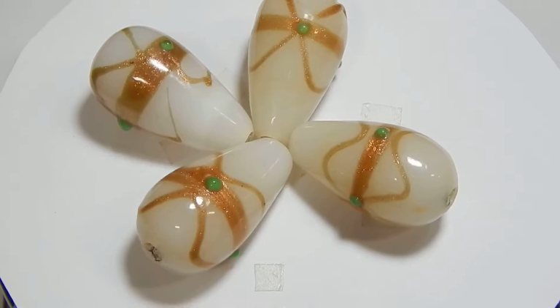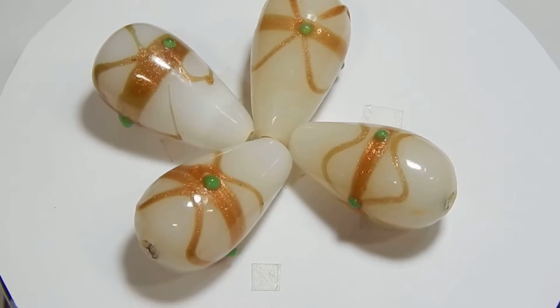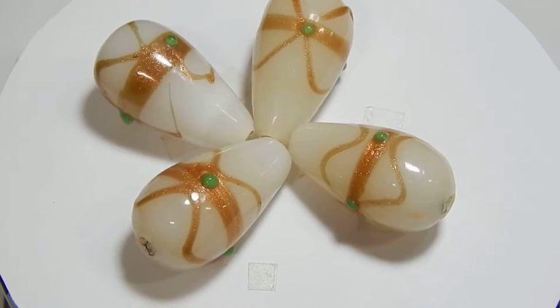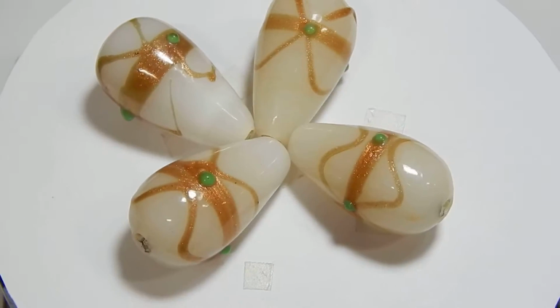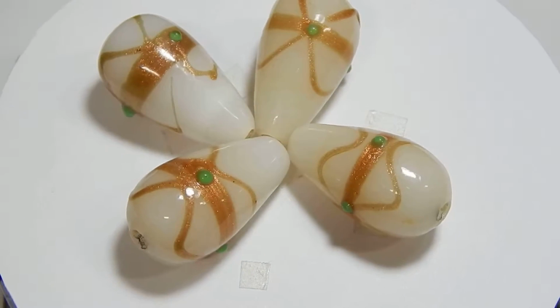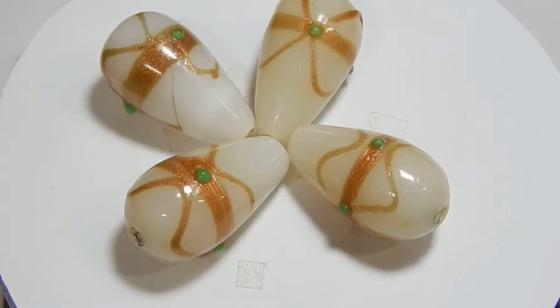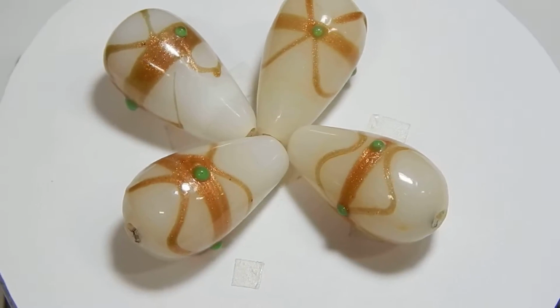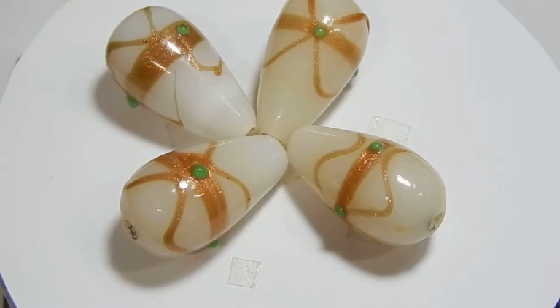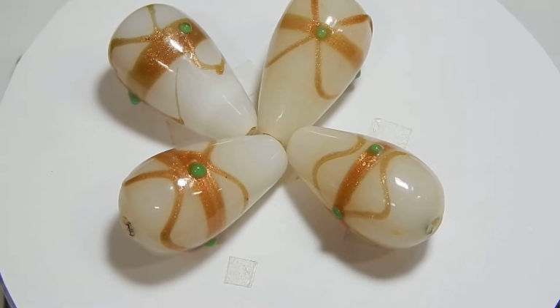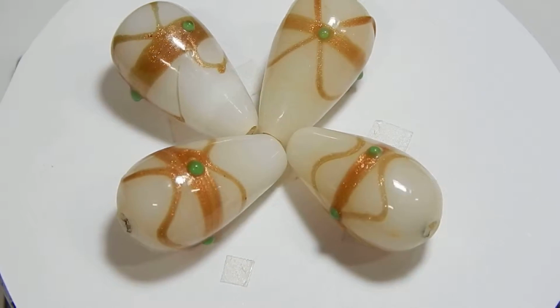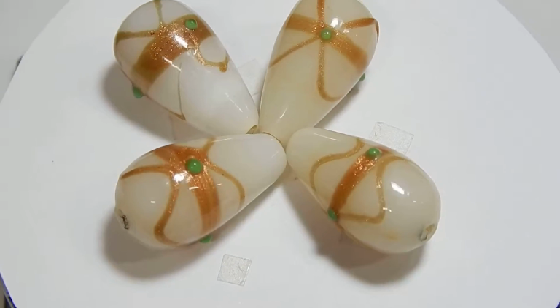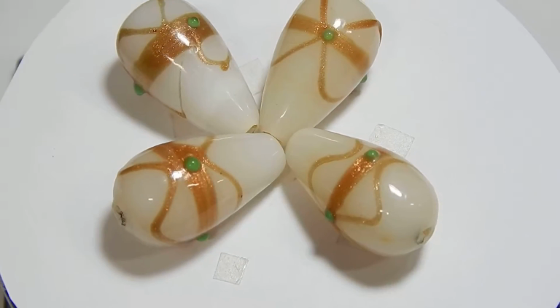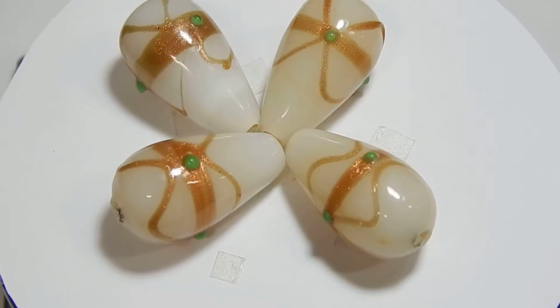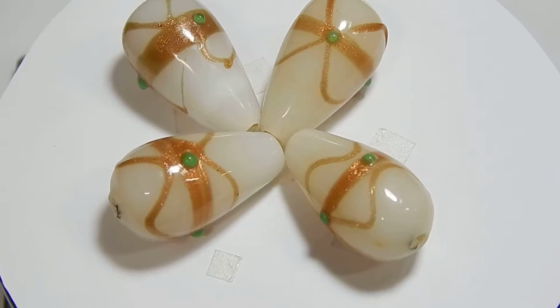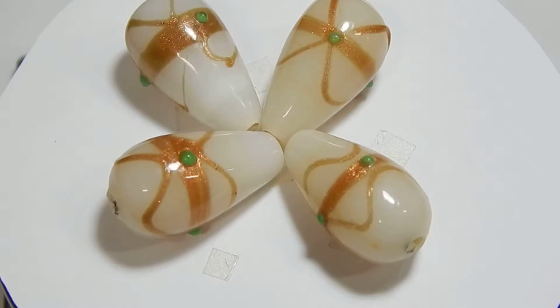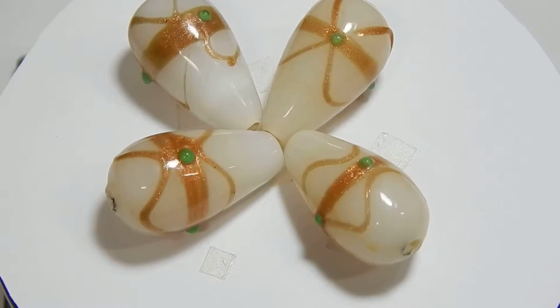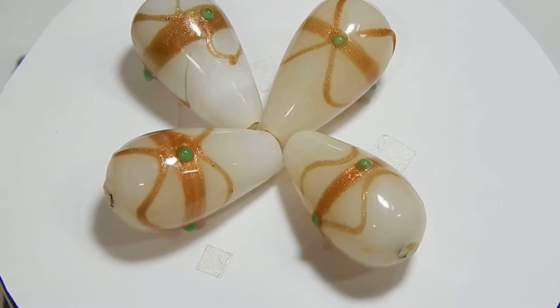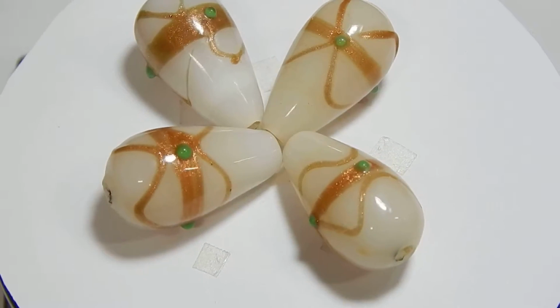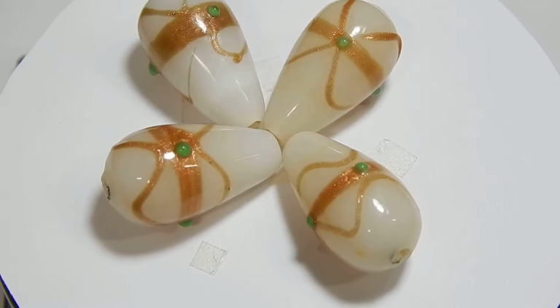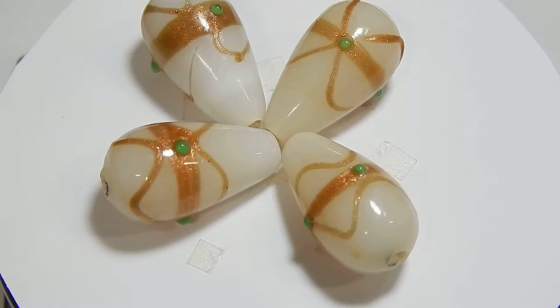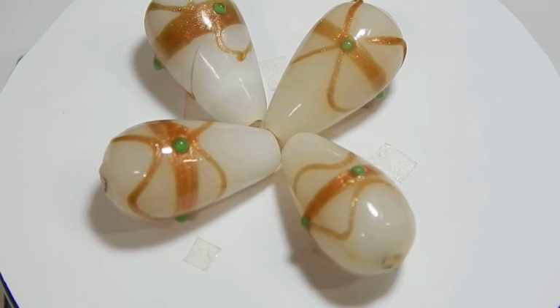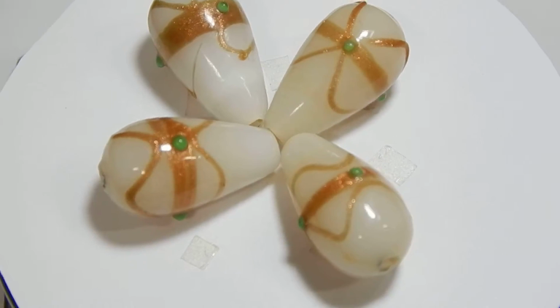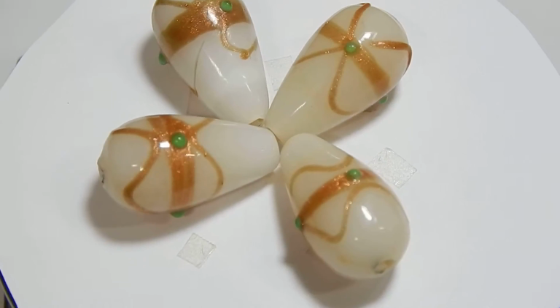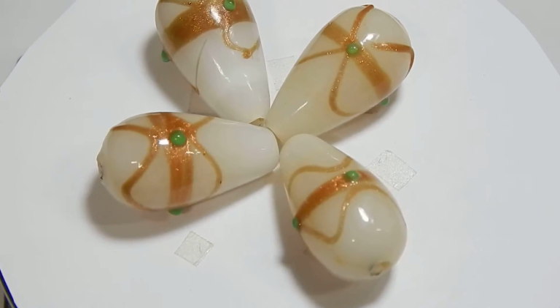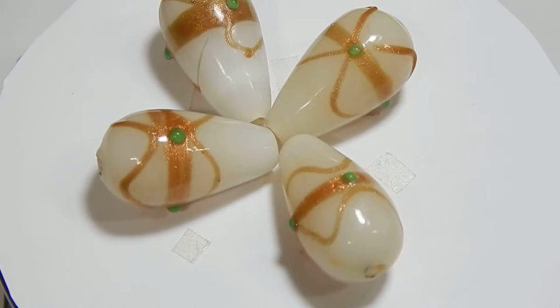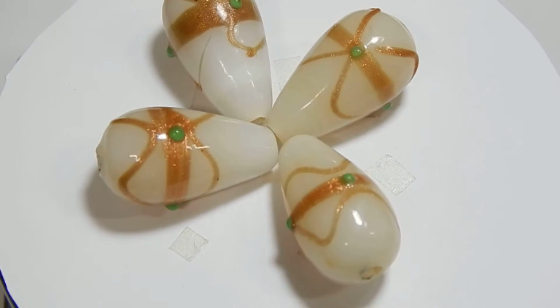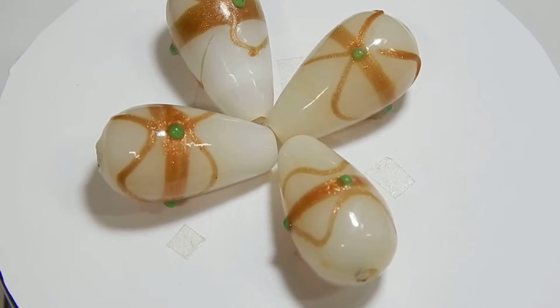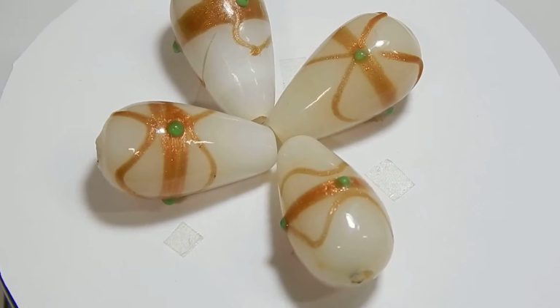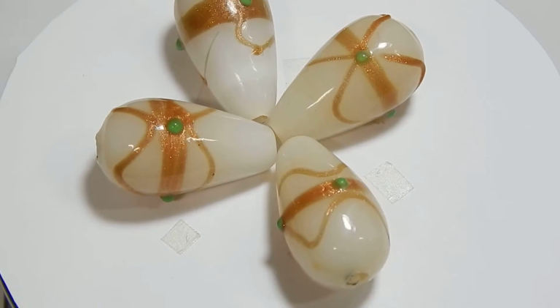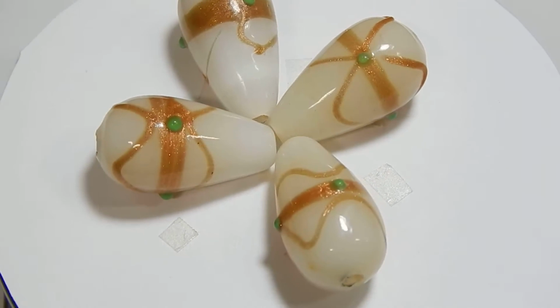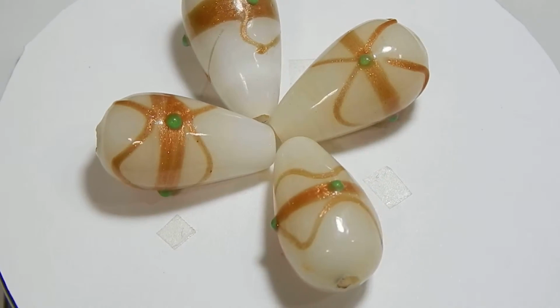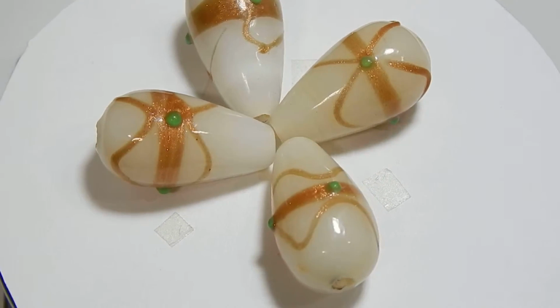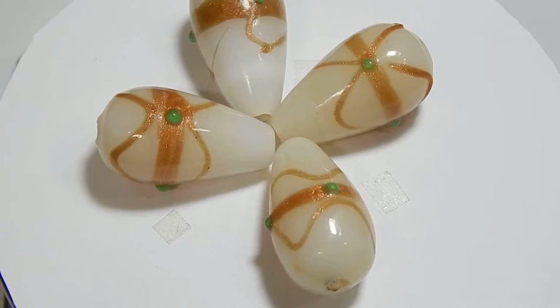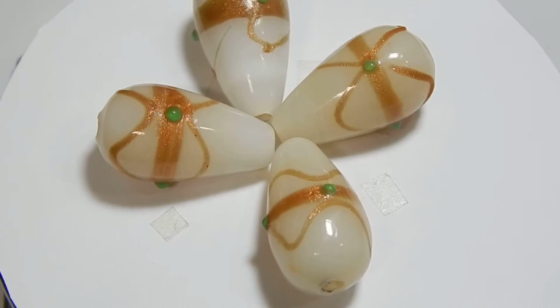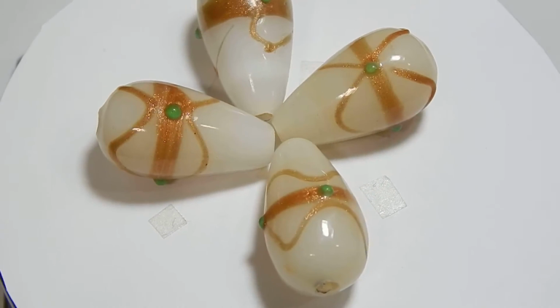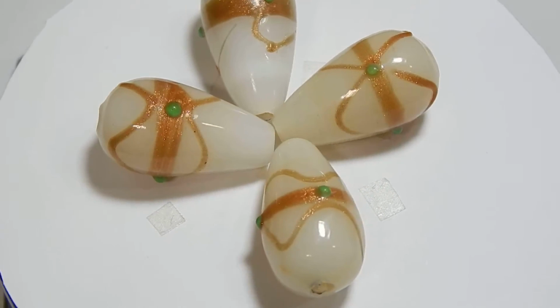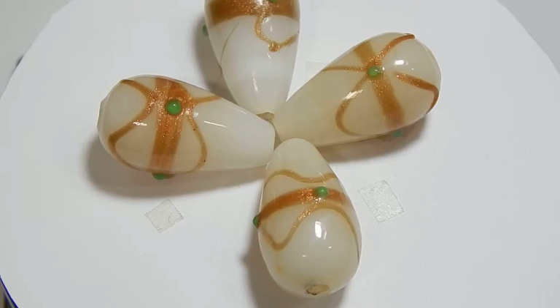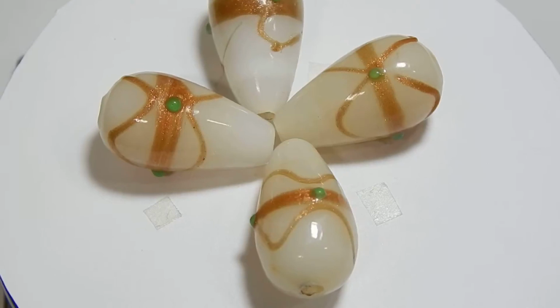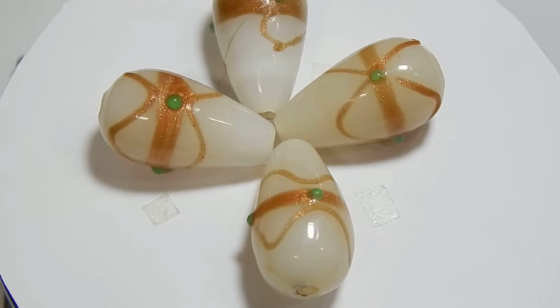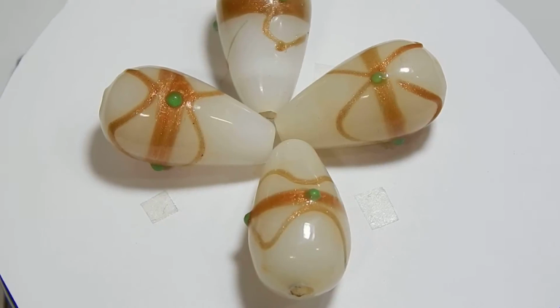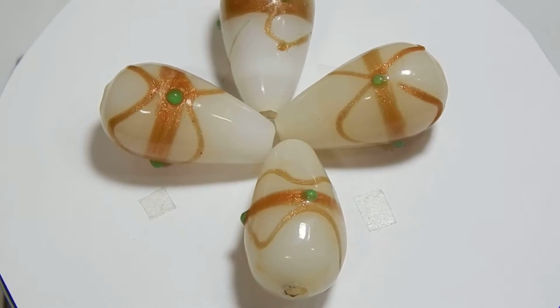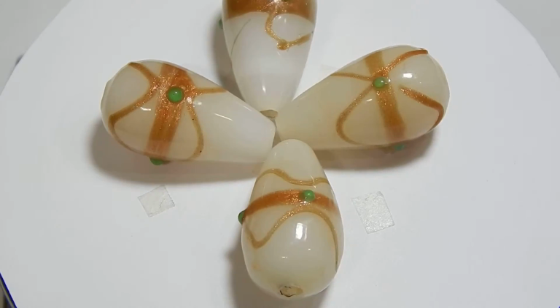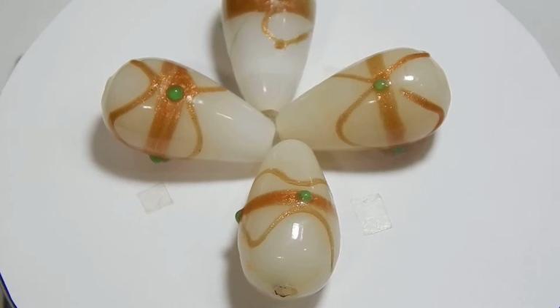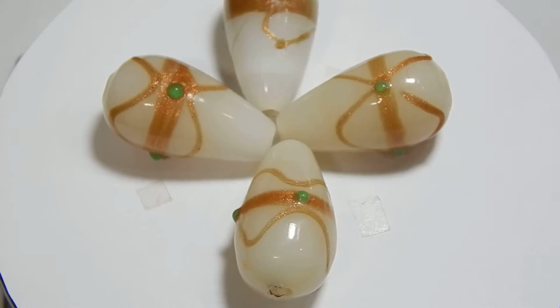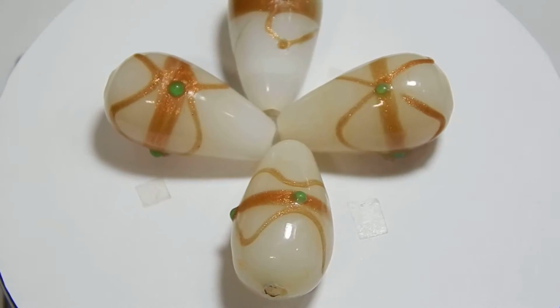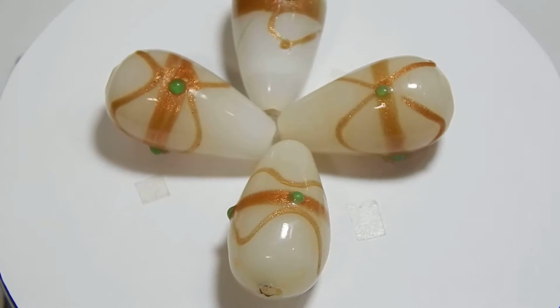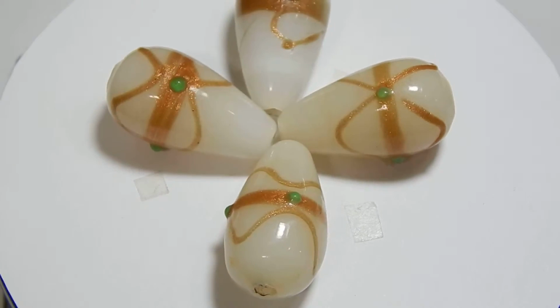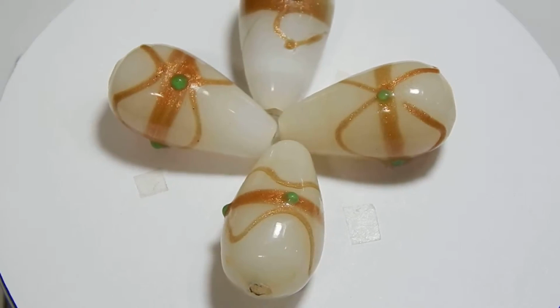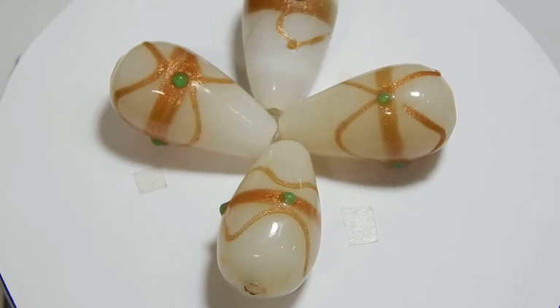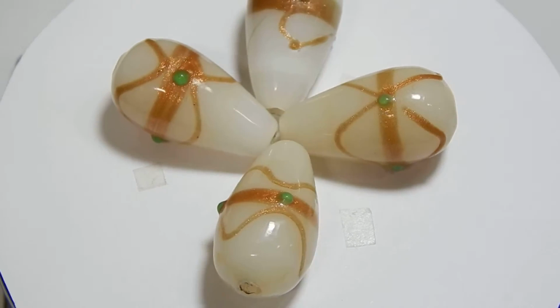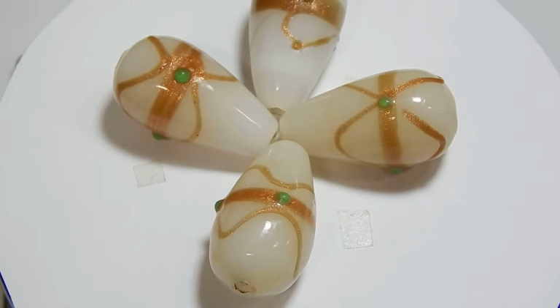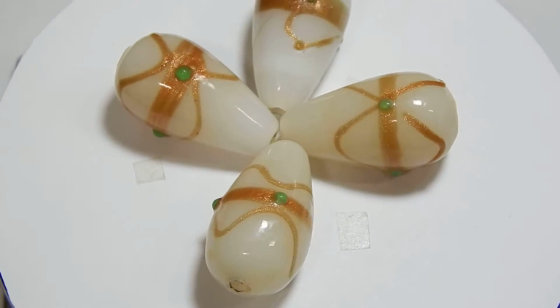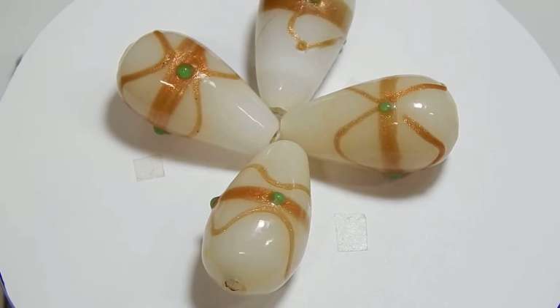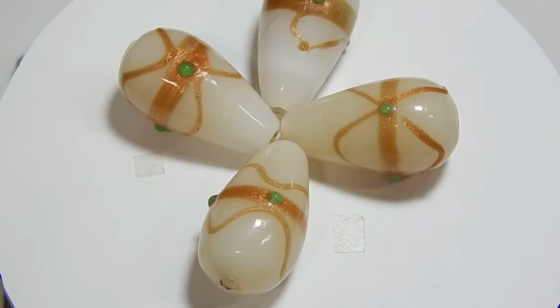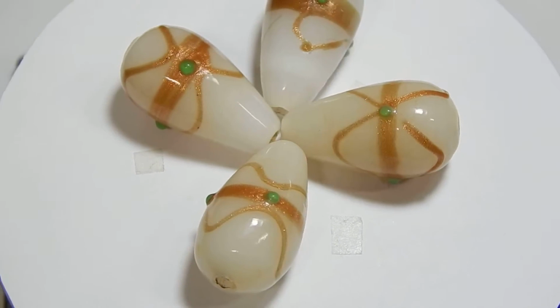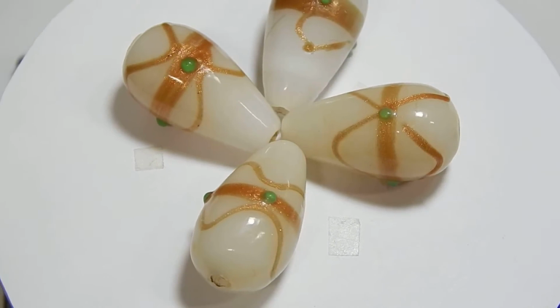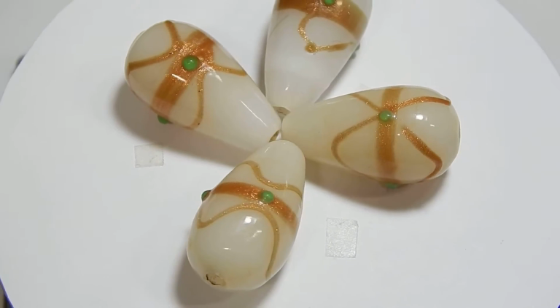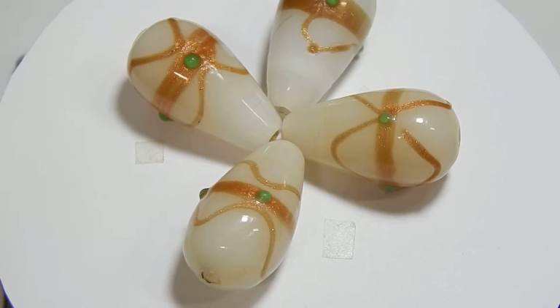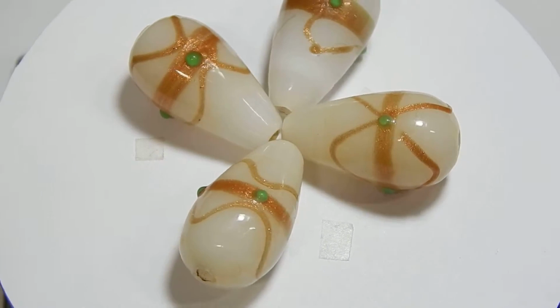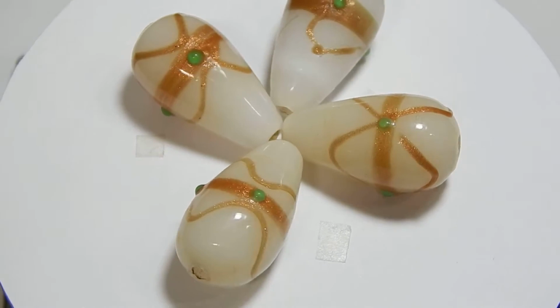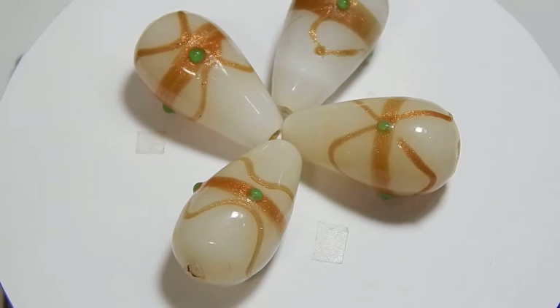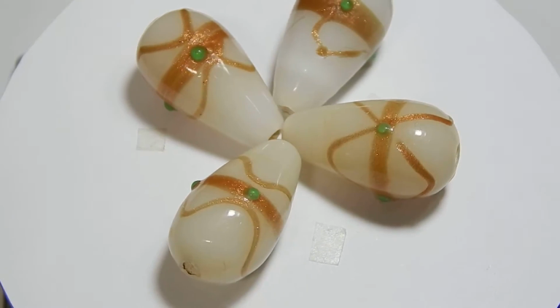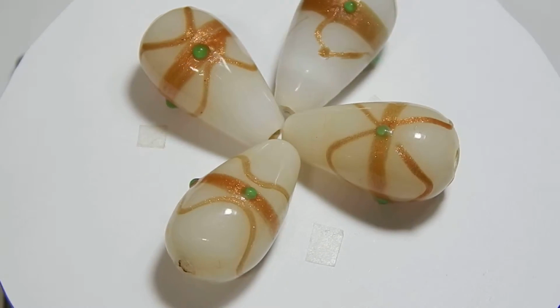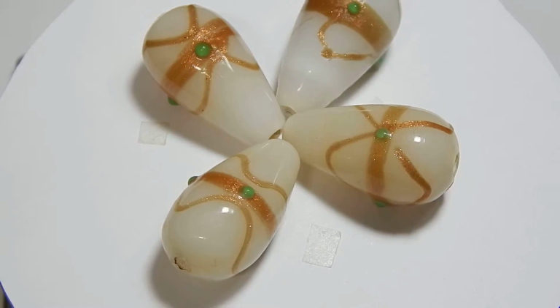And some coriander leaves, and add water.